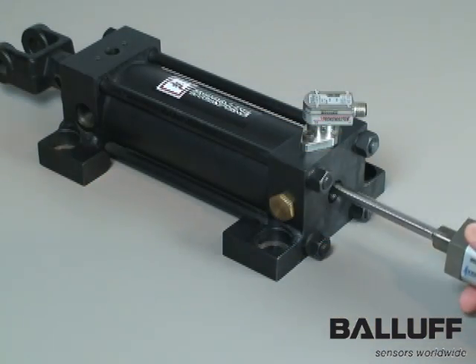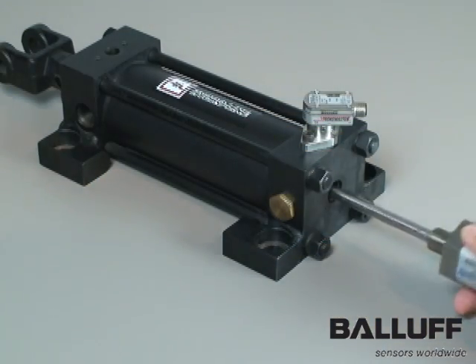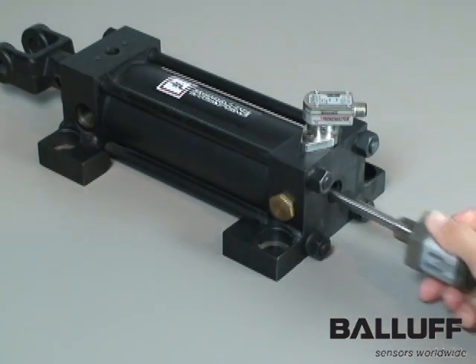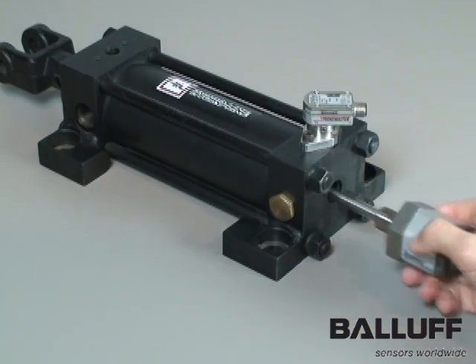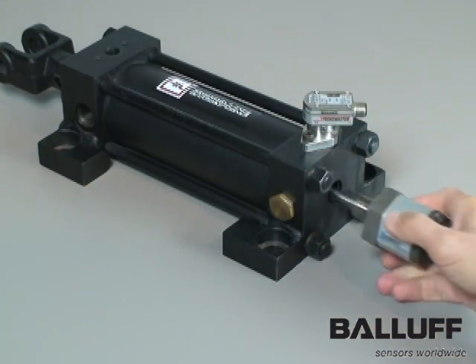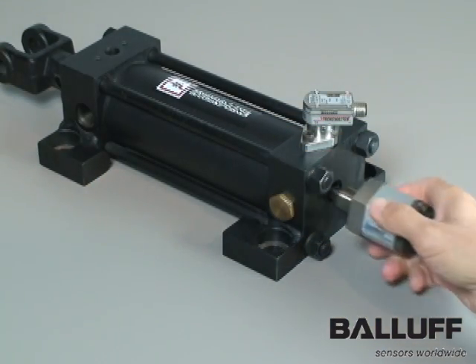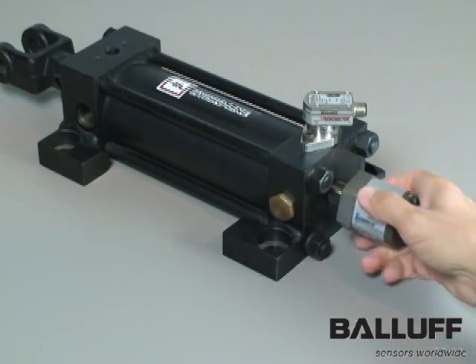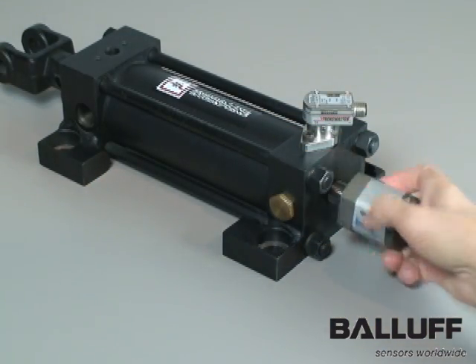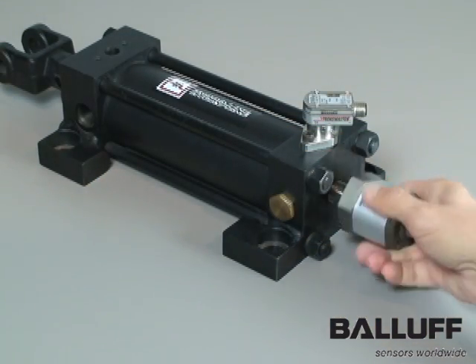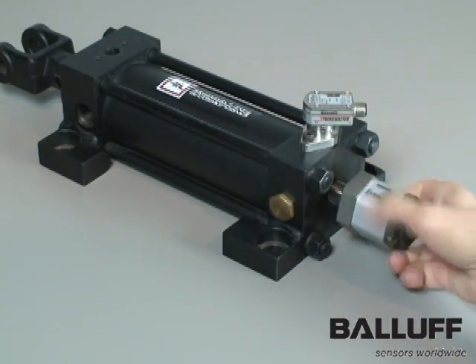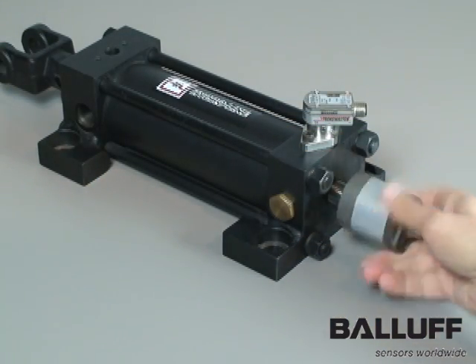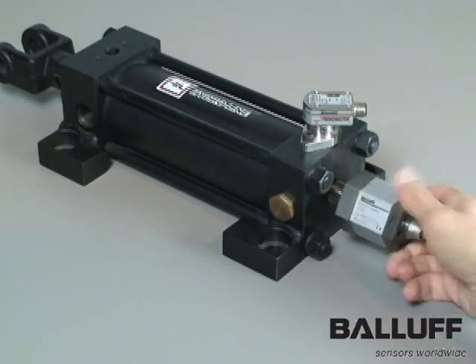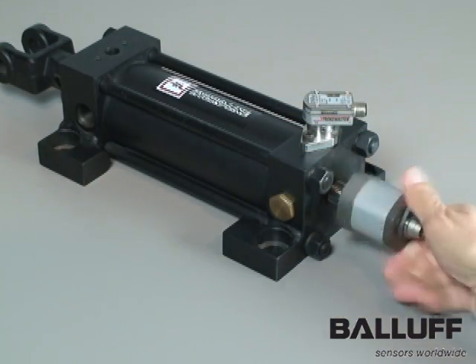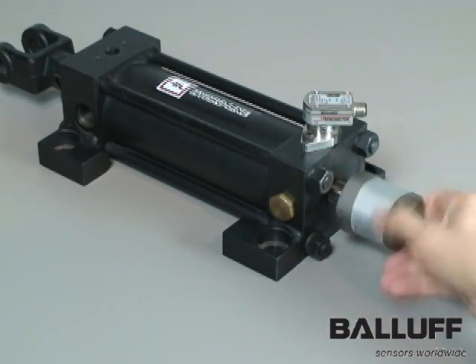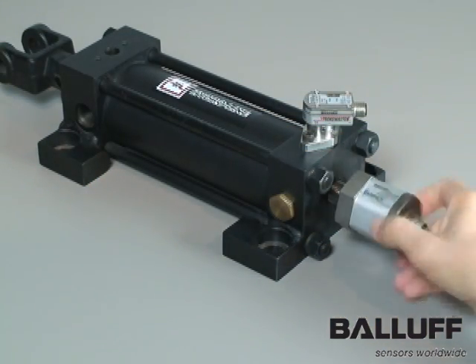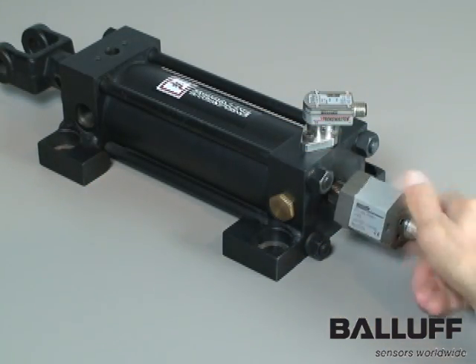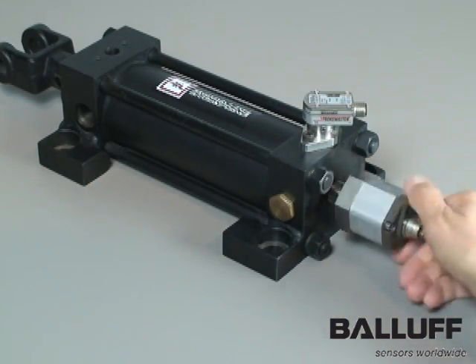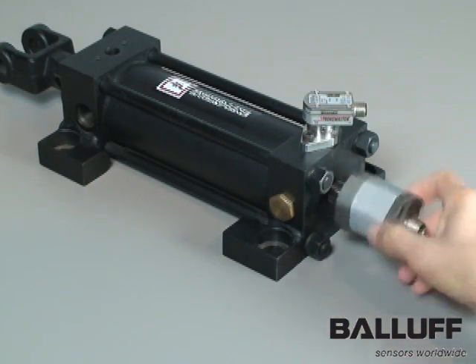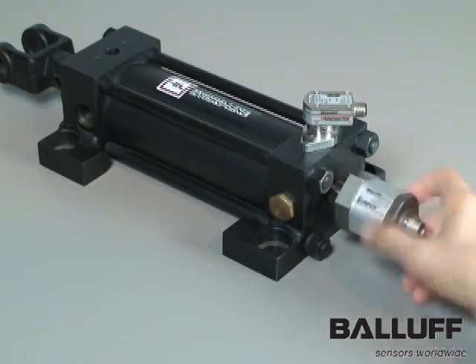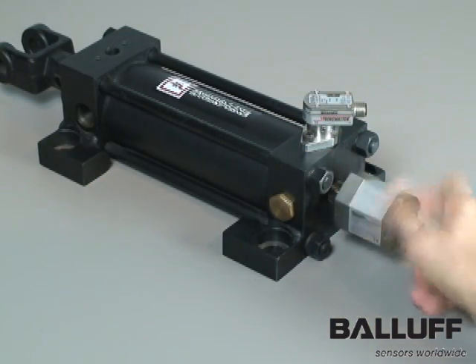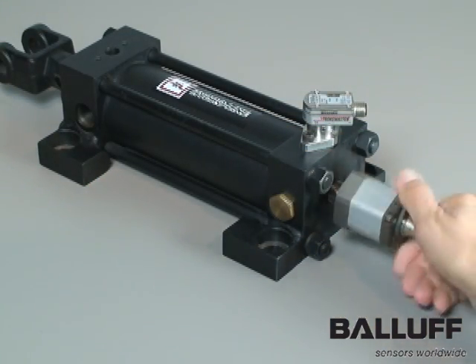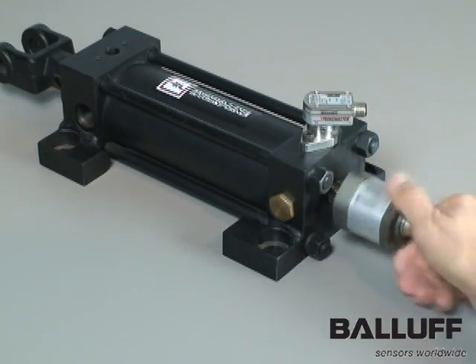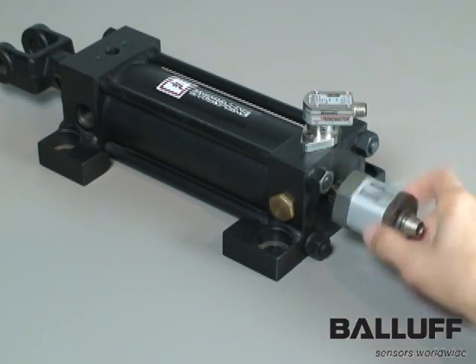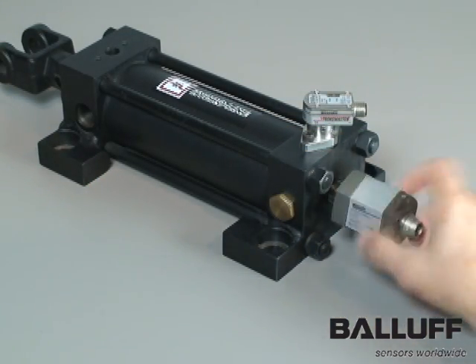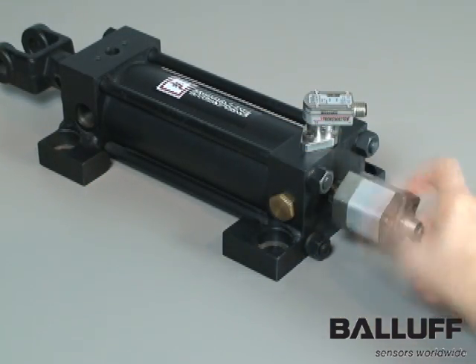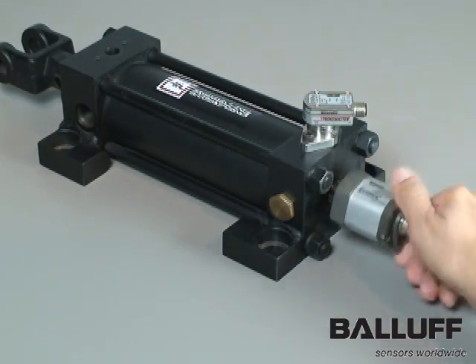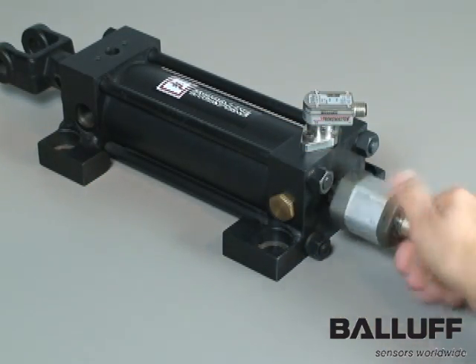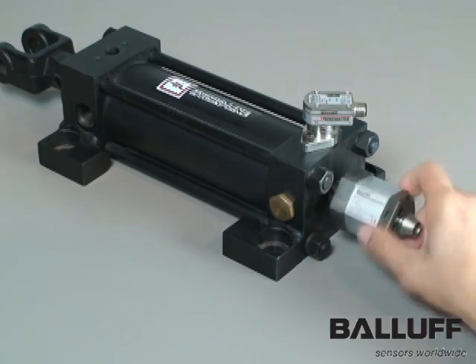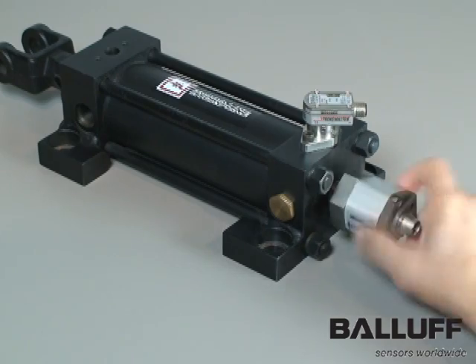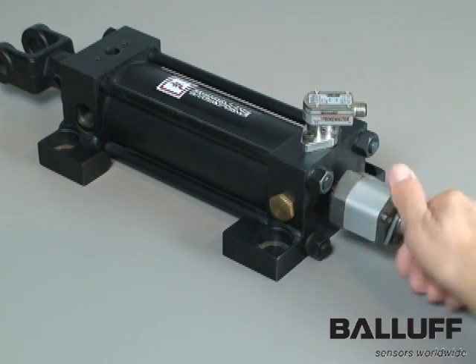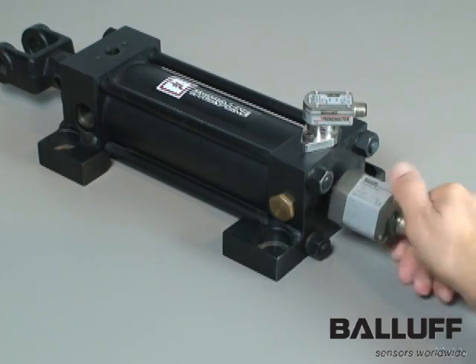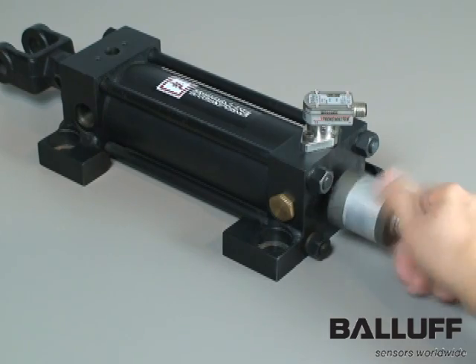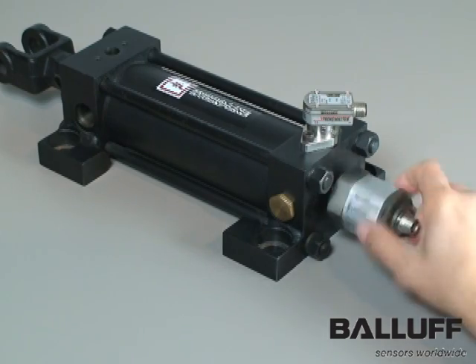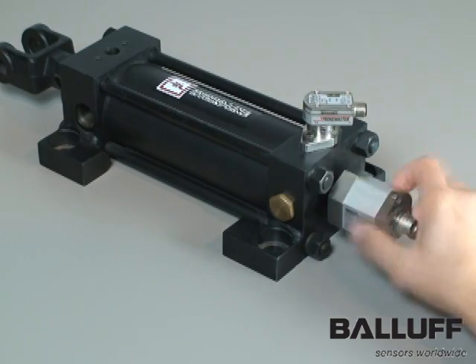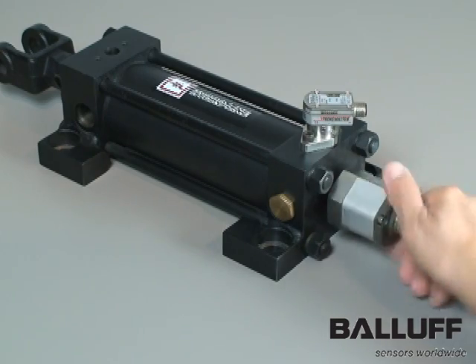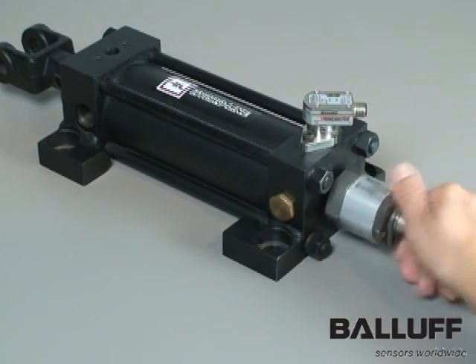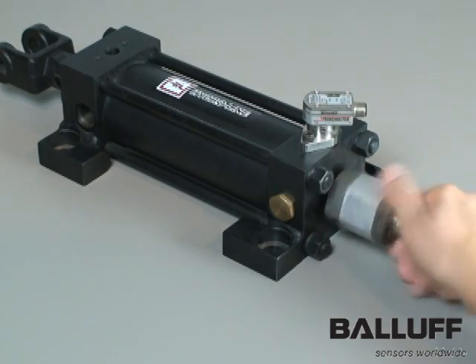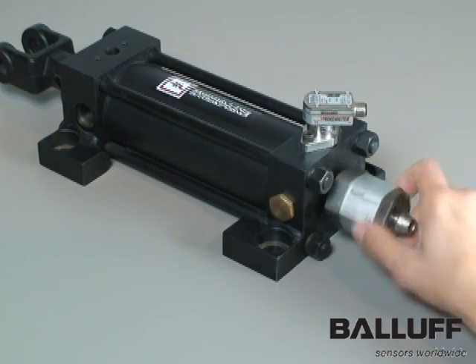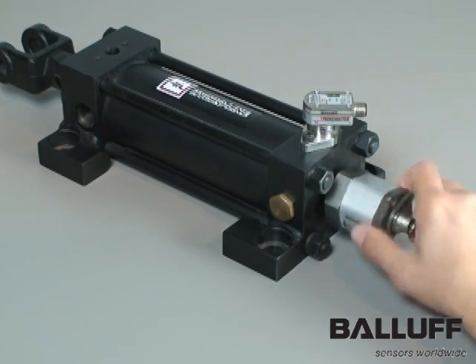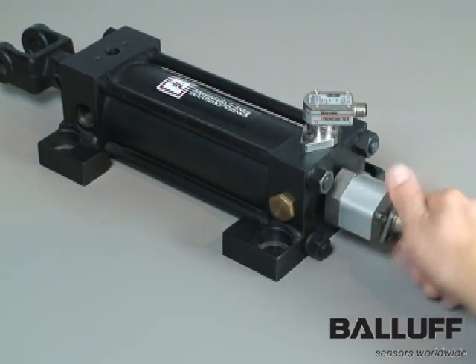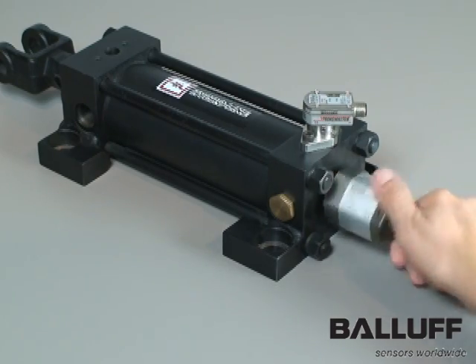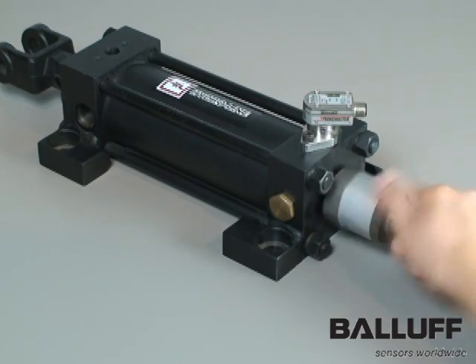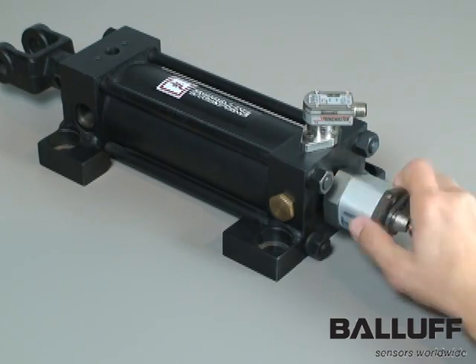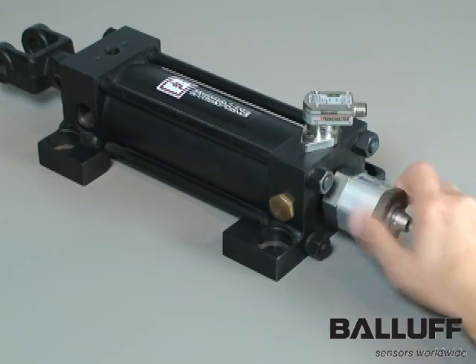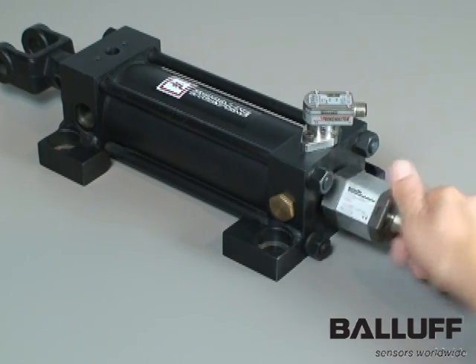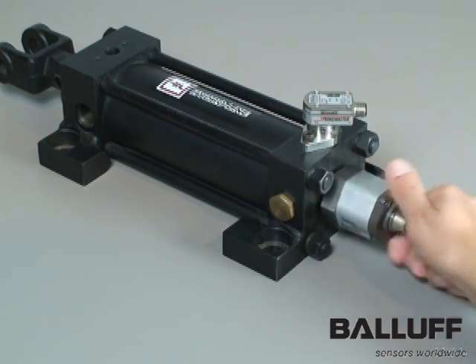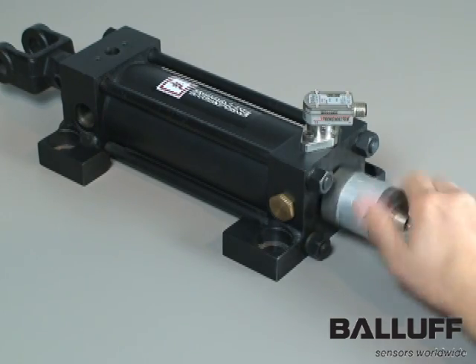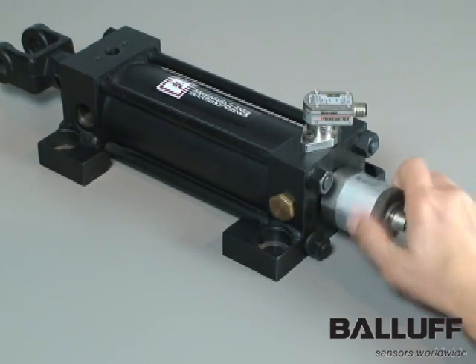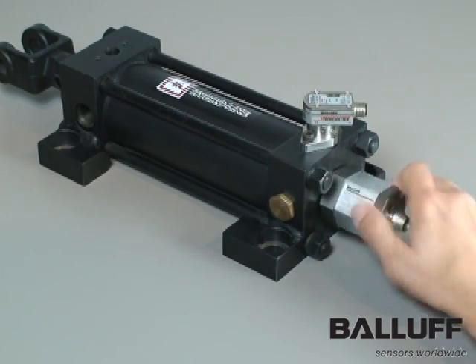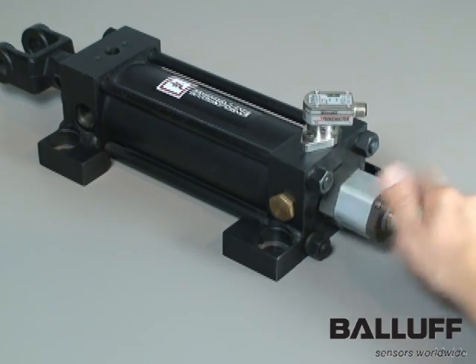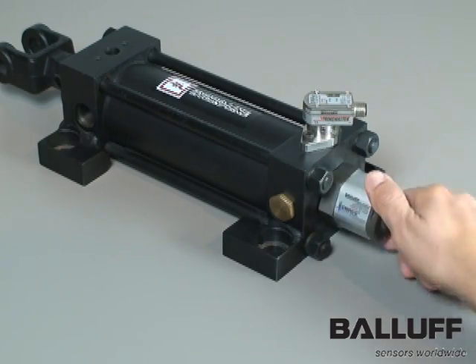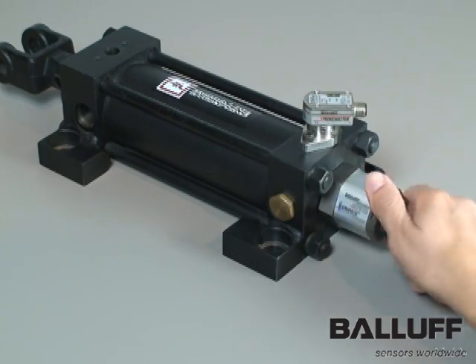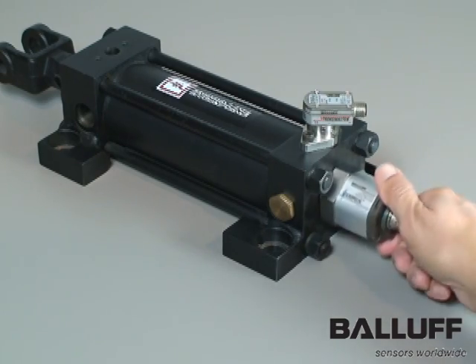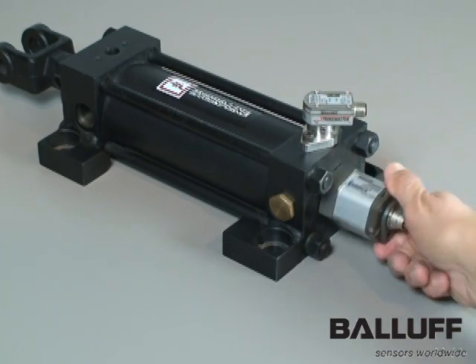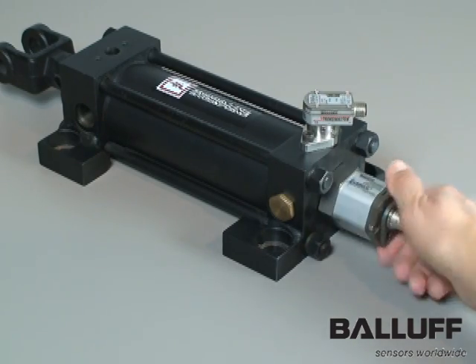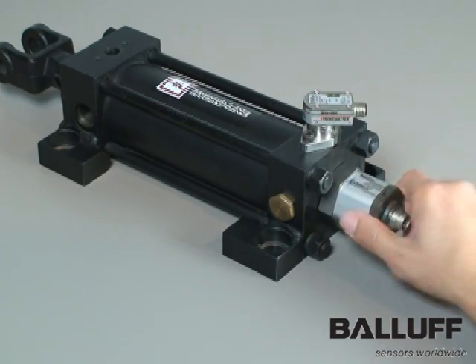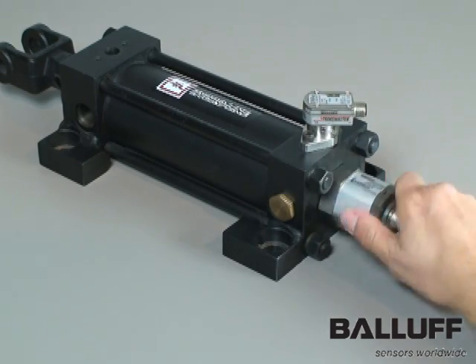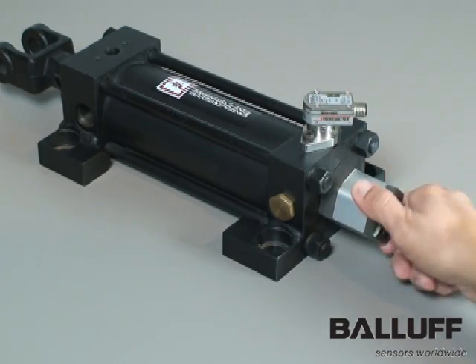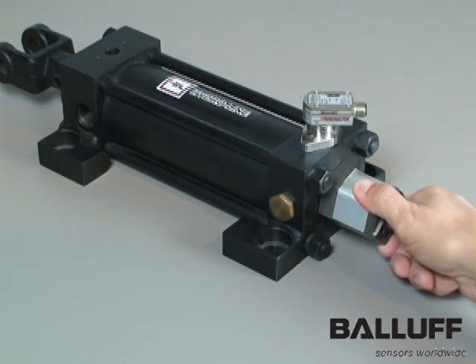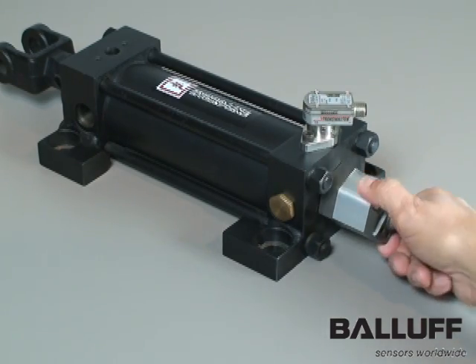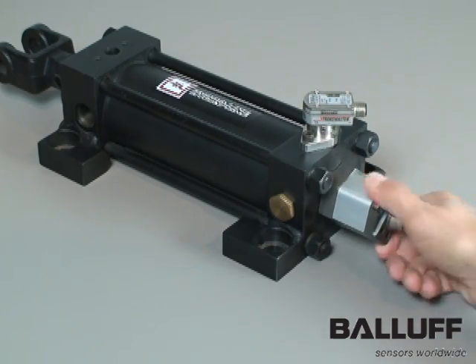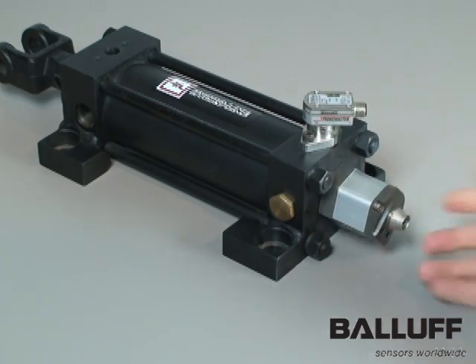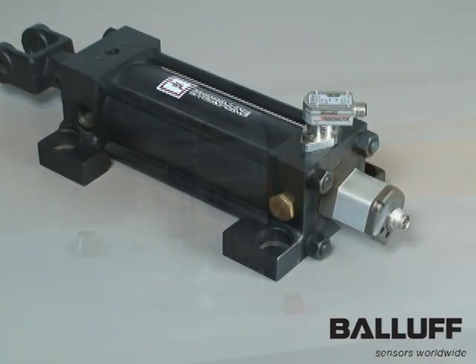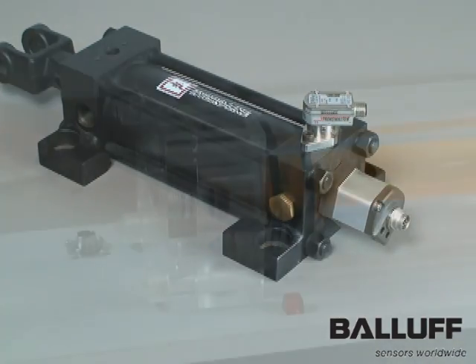The Ballast micropulse rod style transducer is ideal for hydraulic cylinder positioning. To use a micropulse transducer,